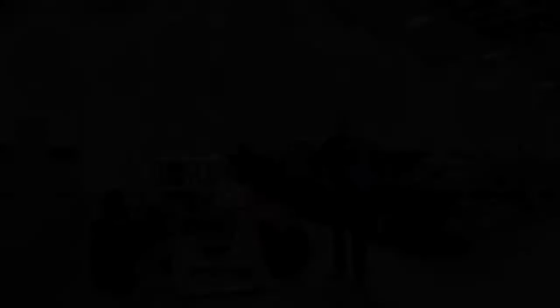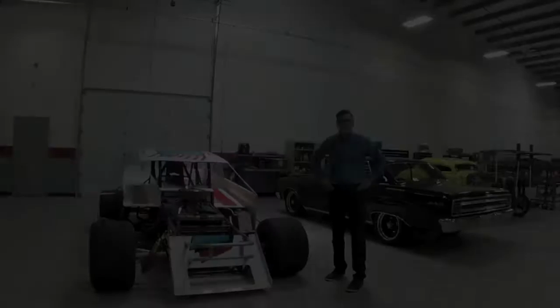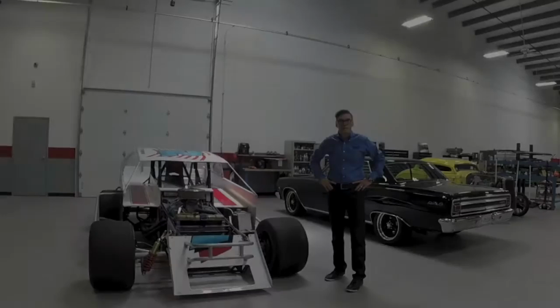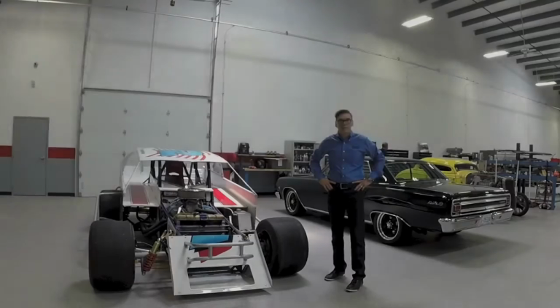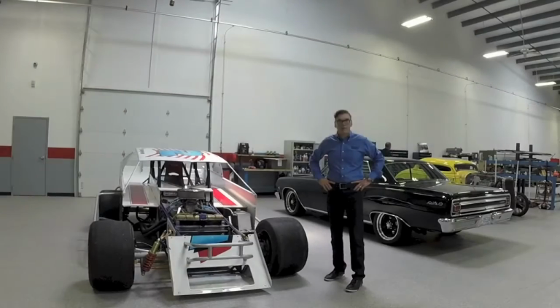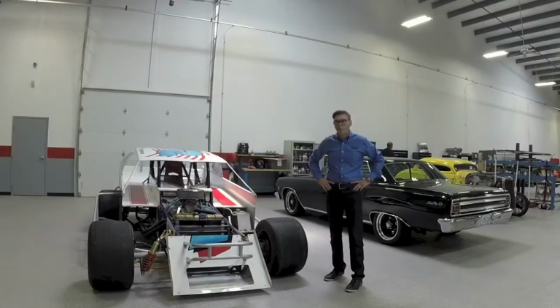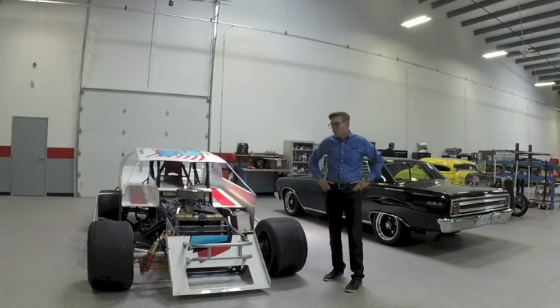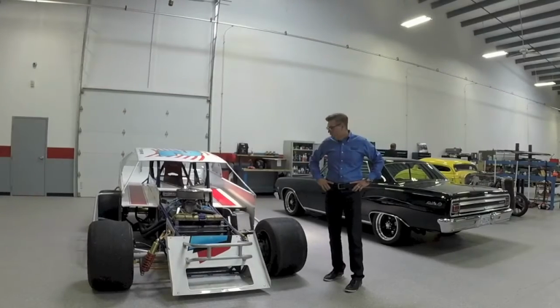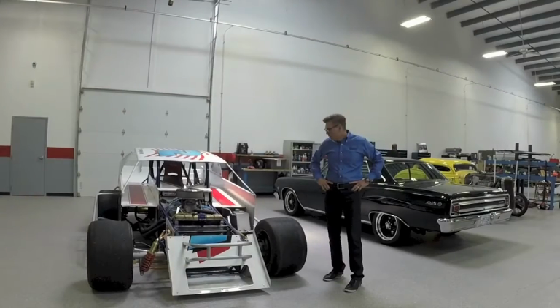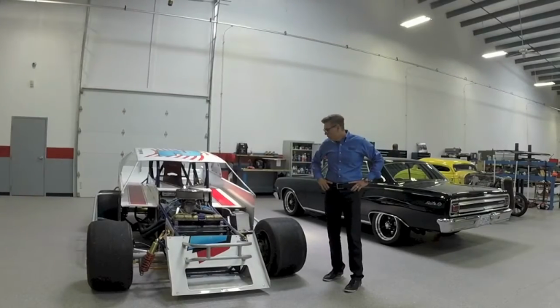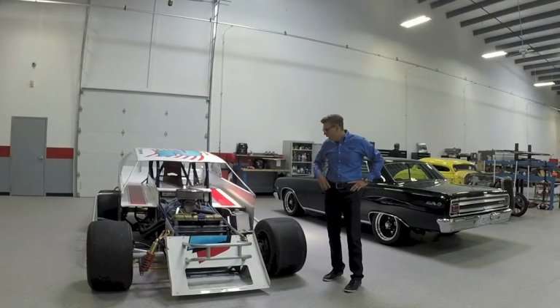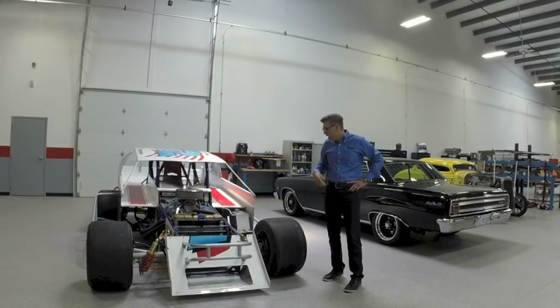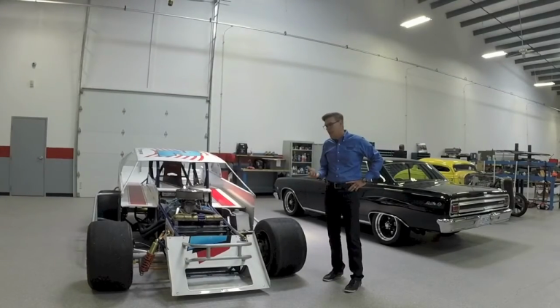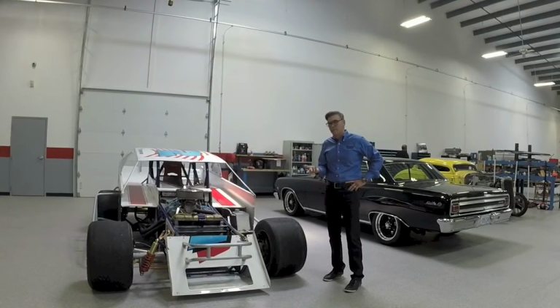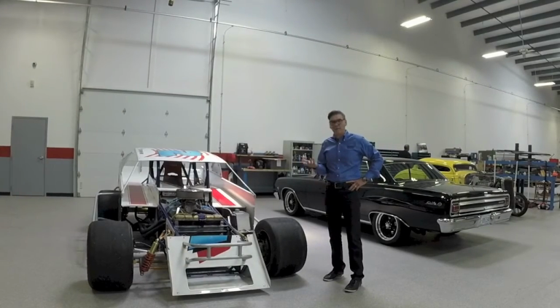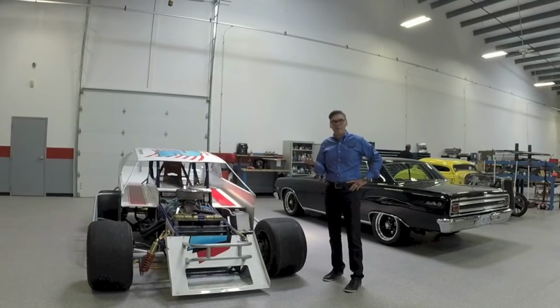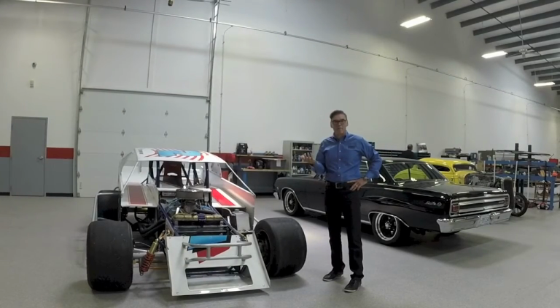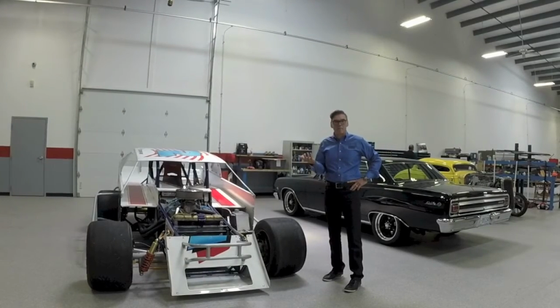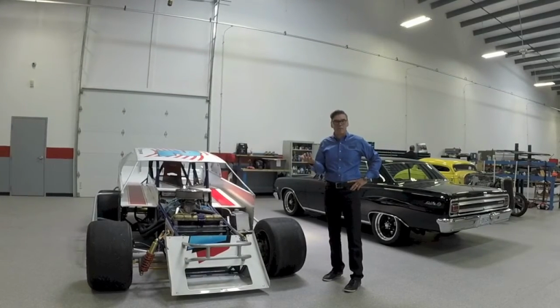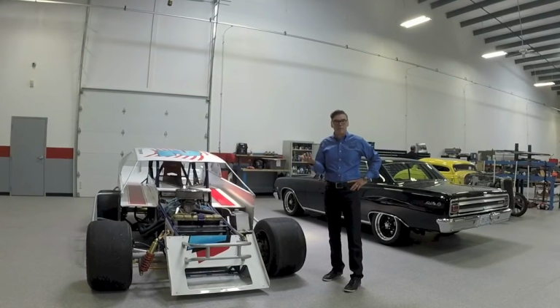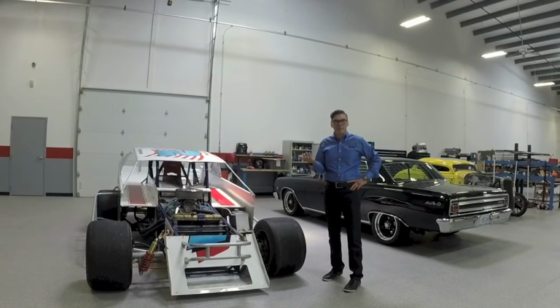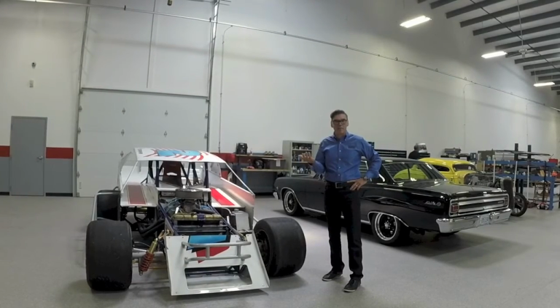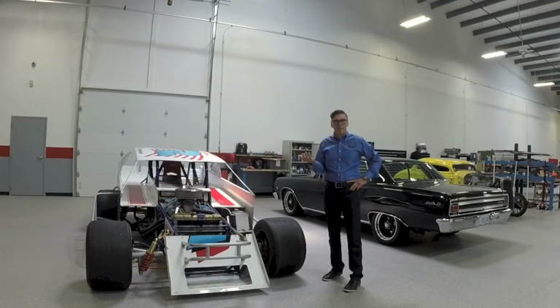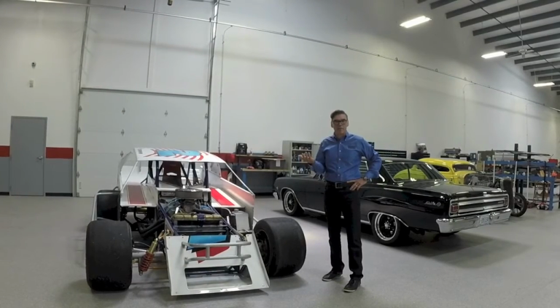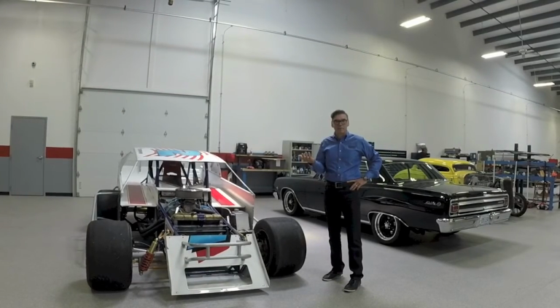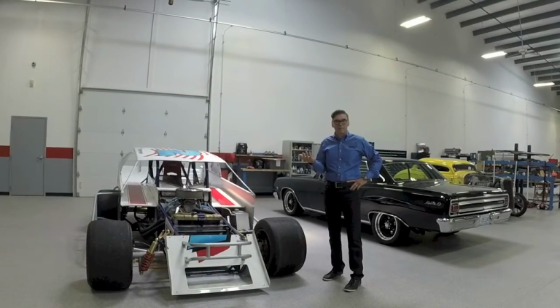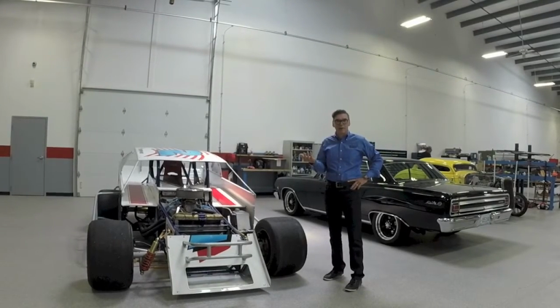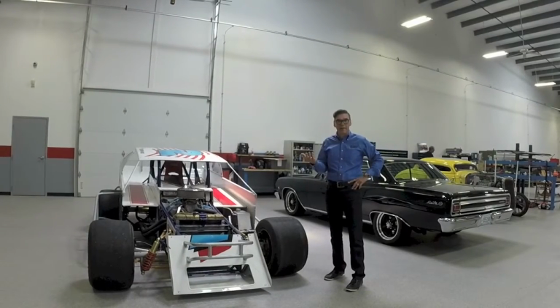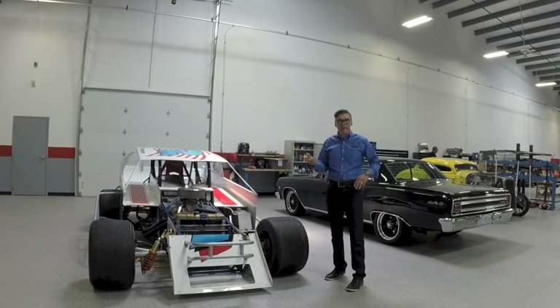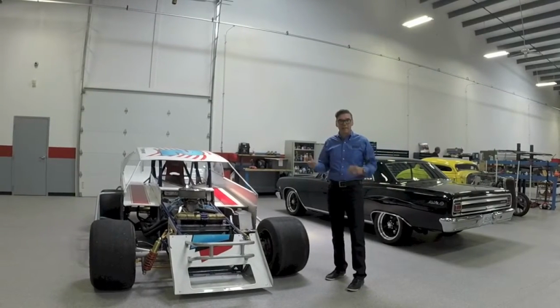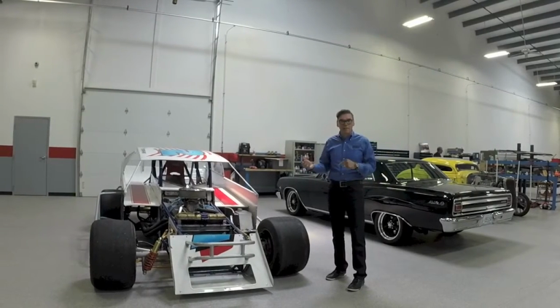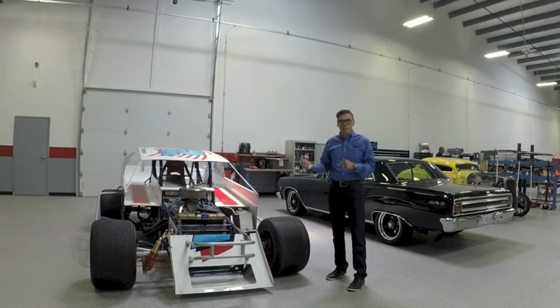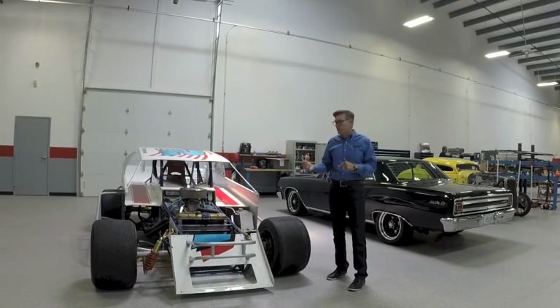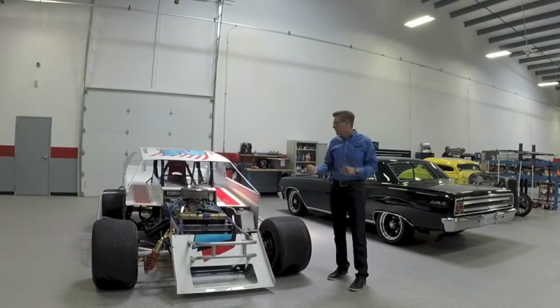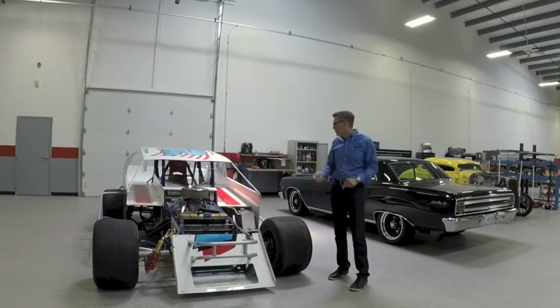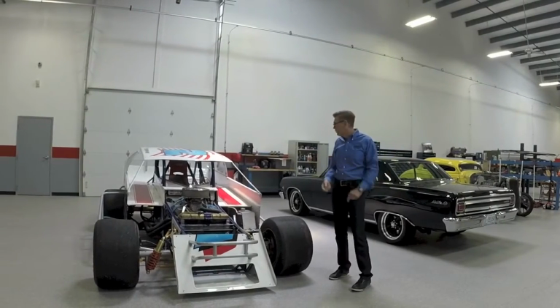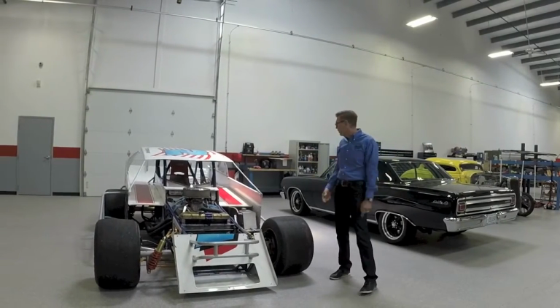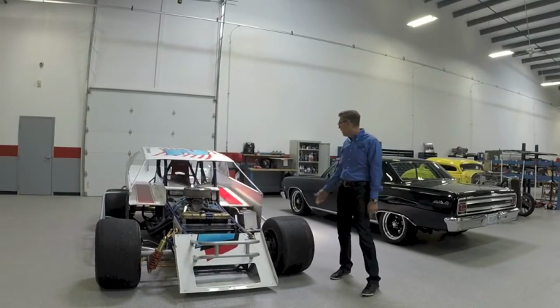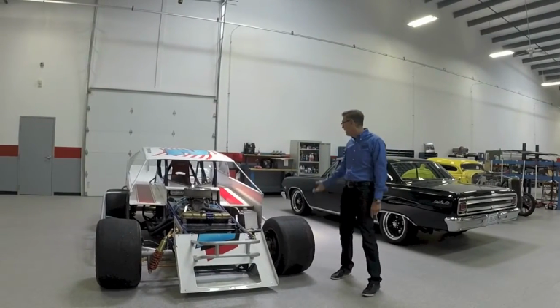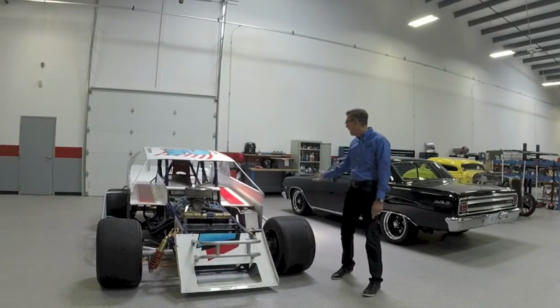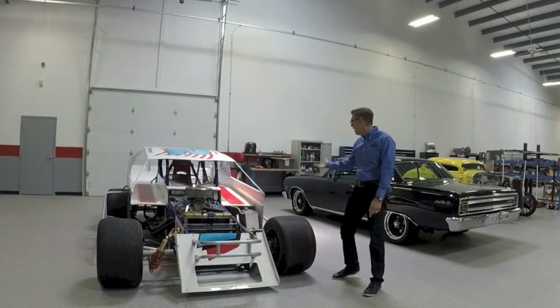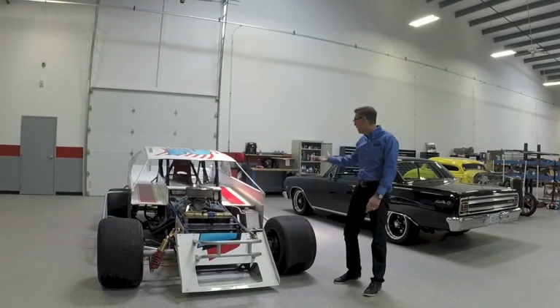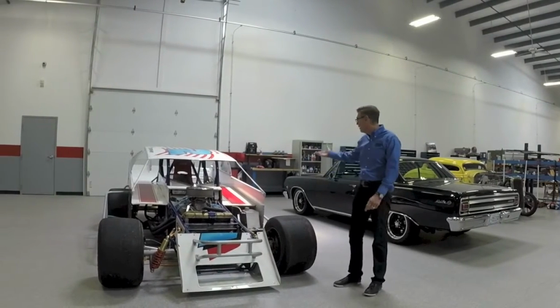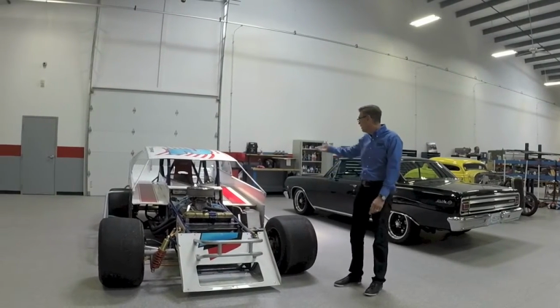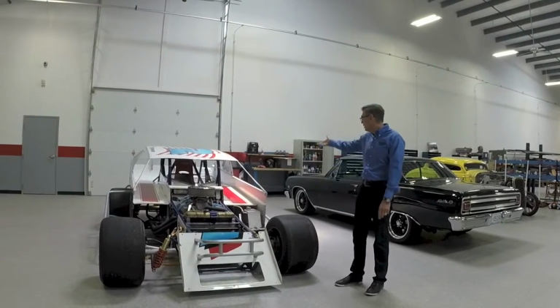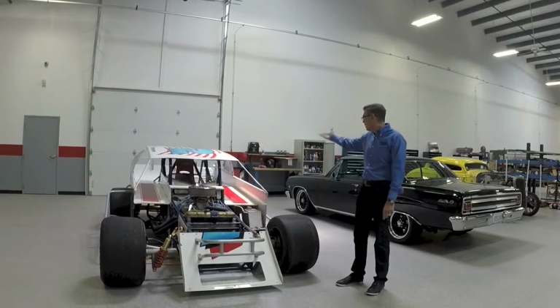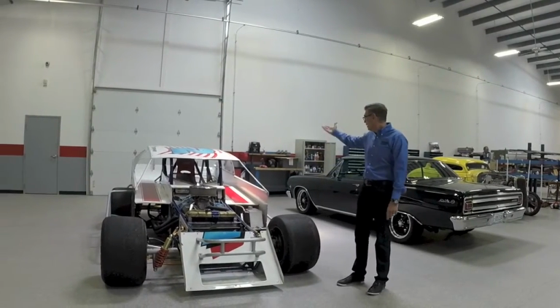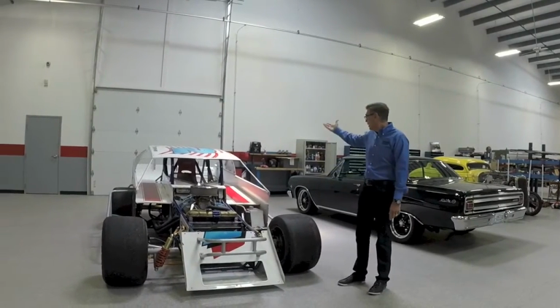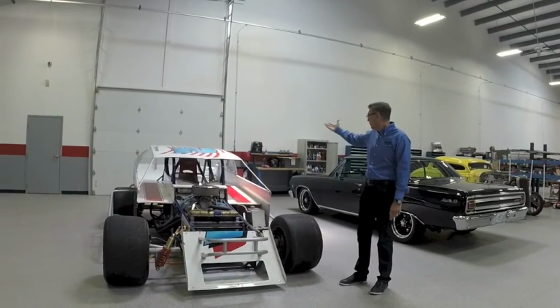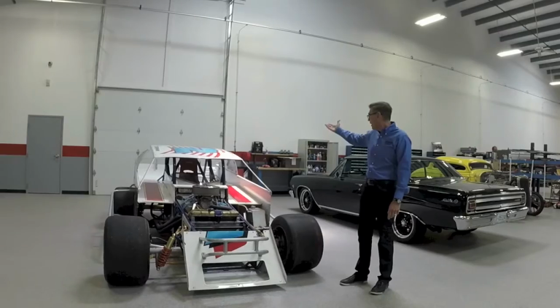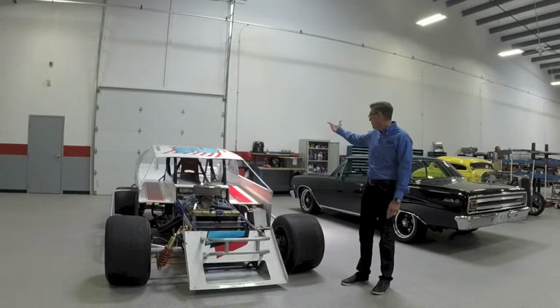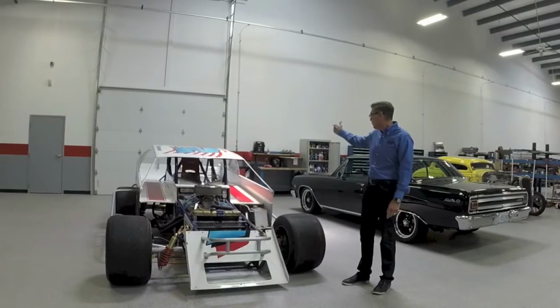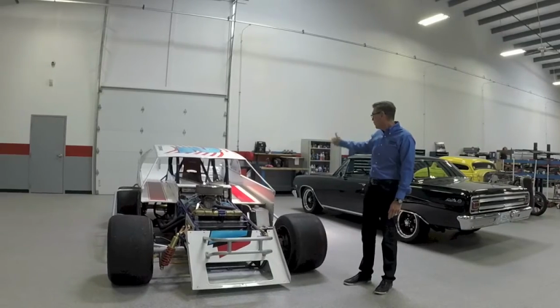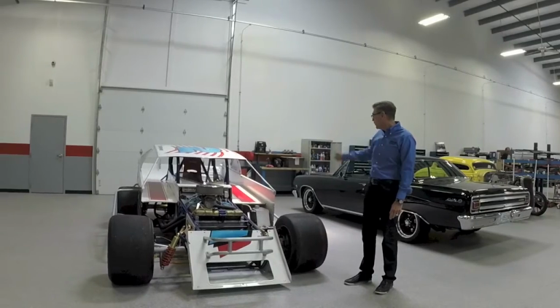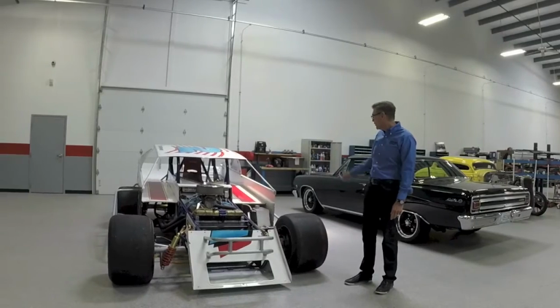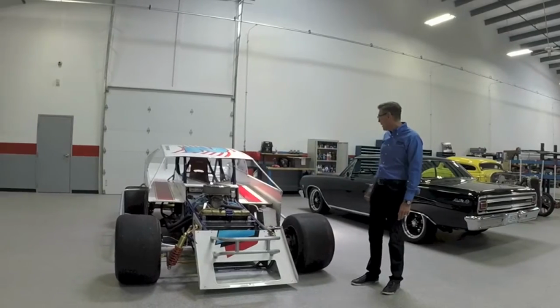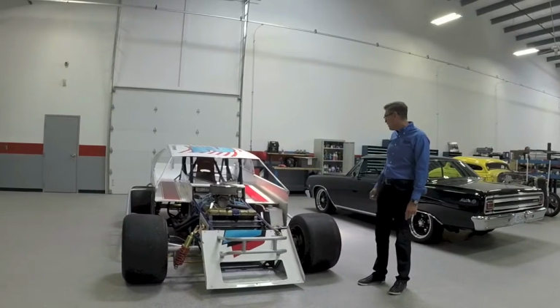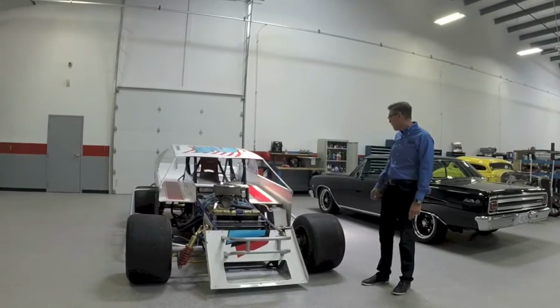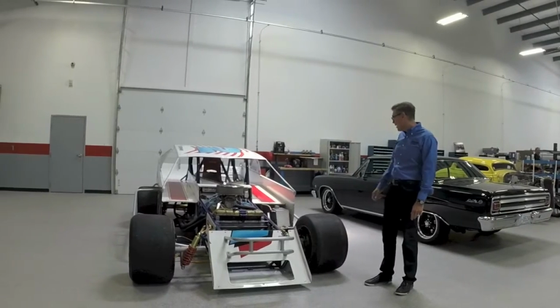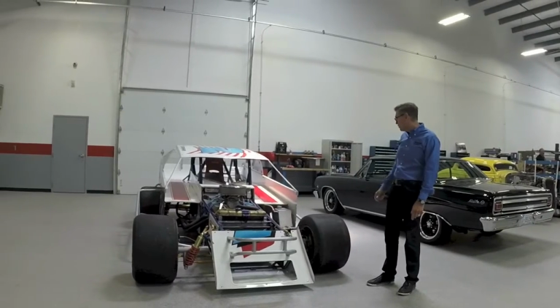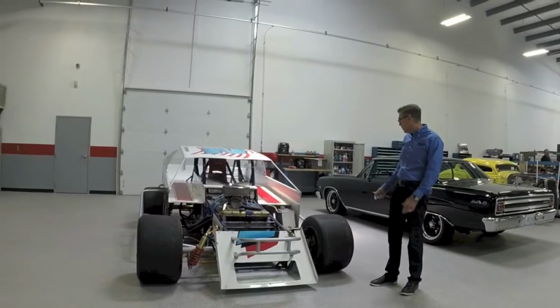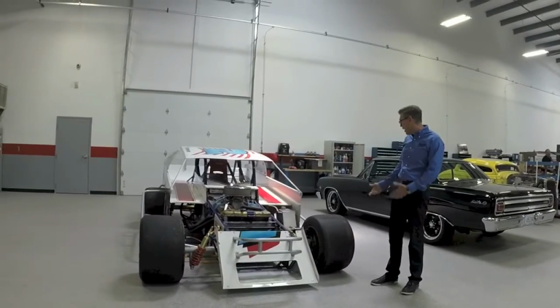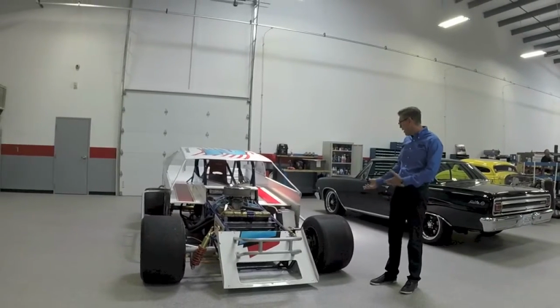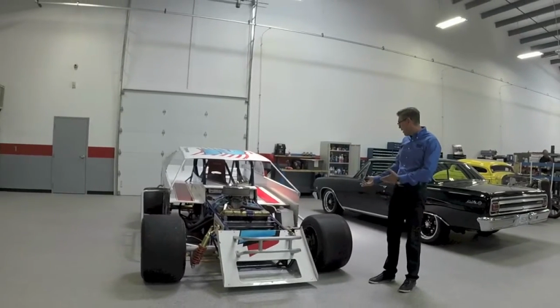Hey, we're running behind, haven't done many Fast Fridays, but we're going to do one right now. Get ready — 4th of July Fast Friday.